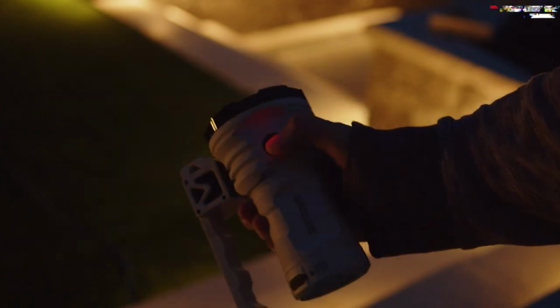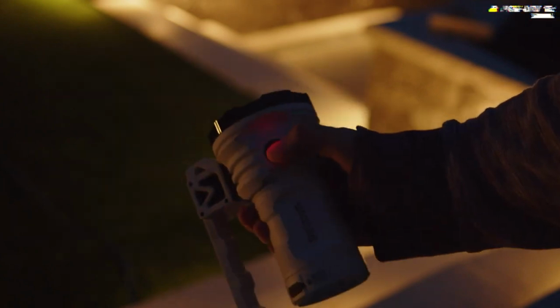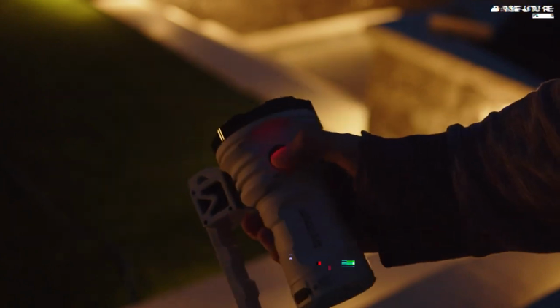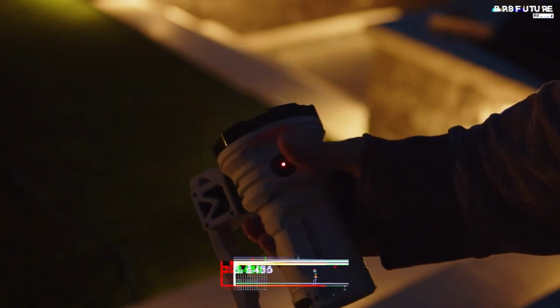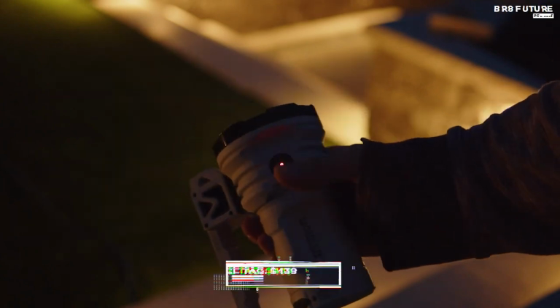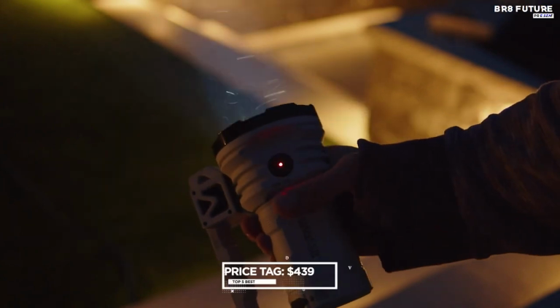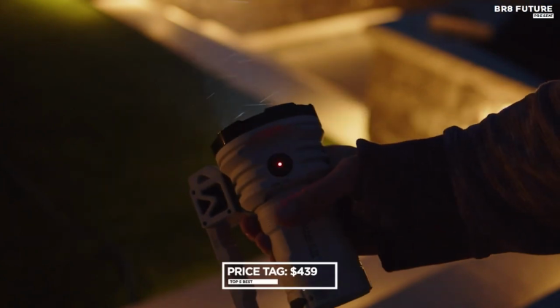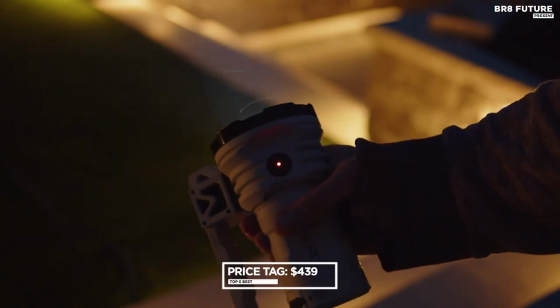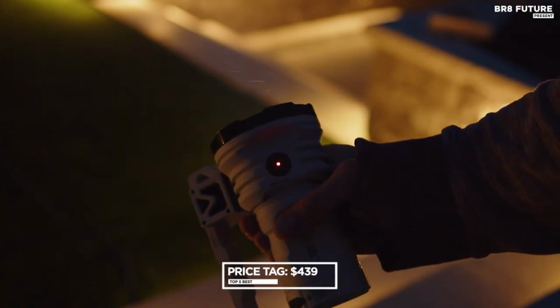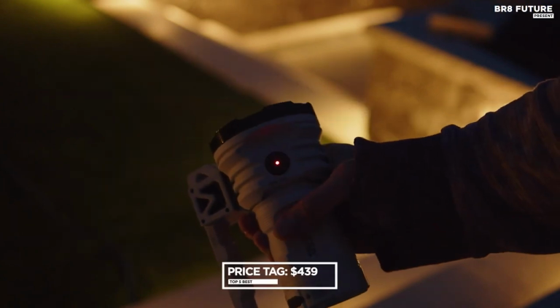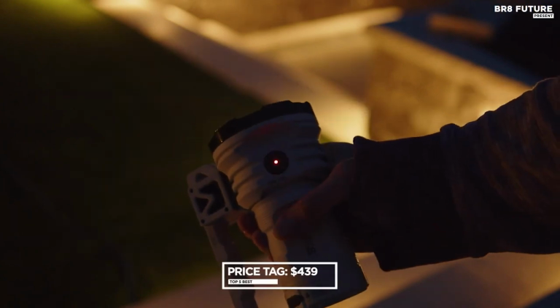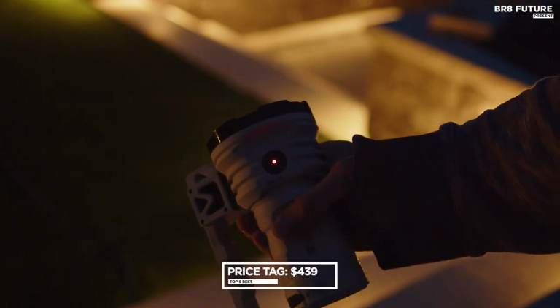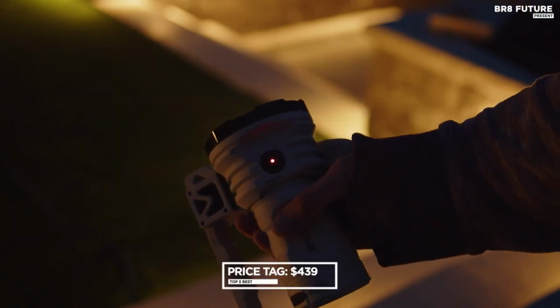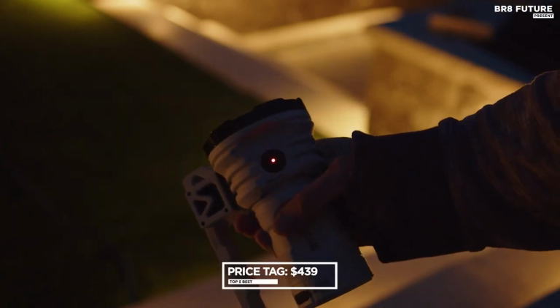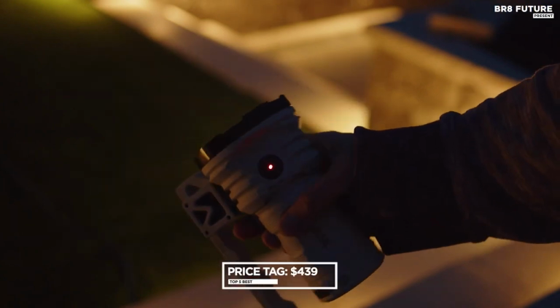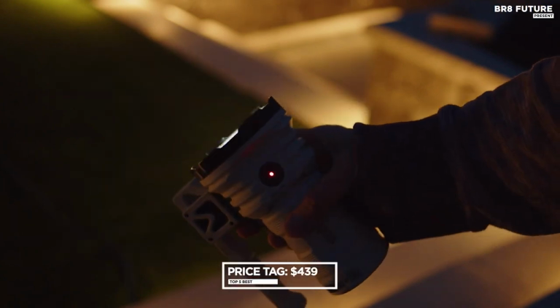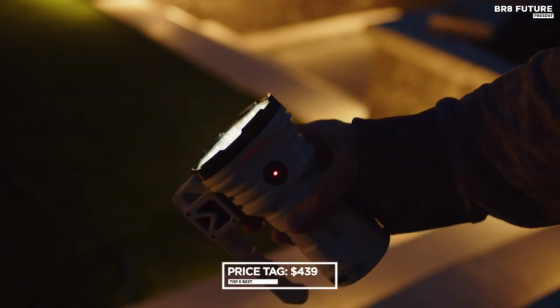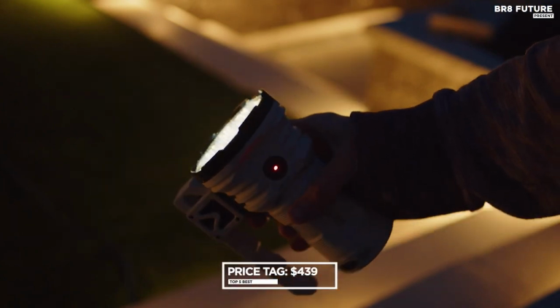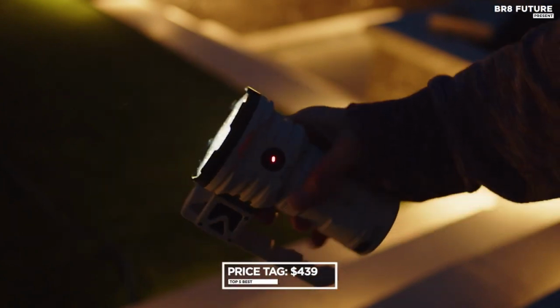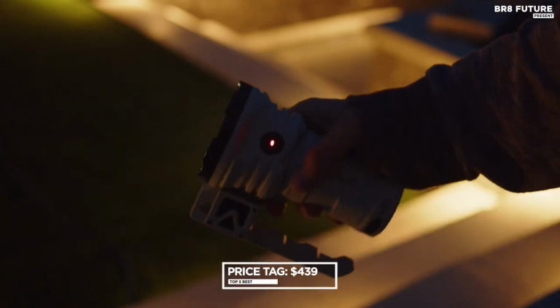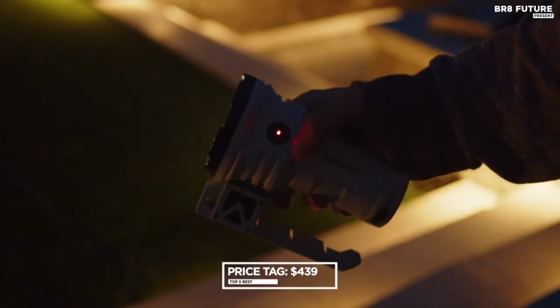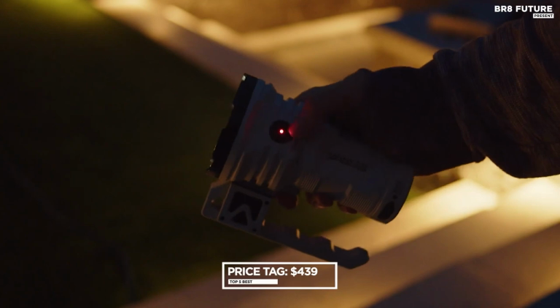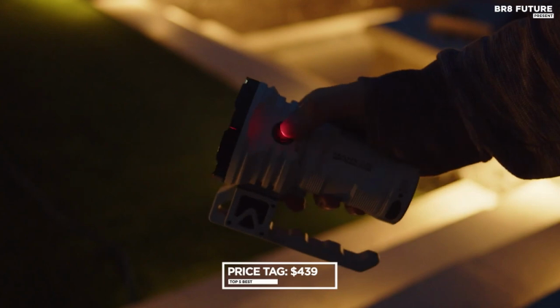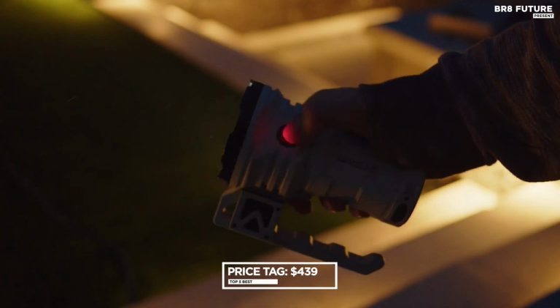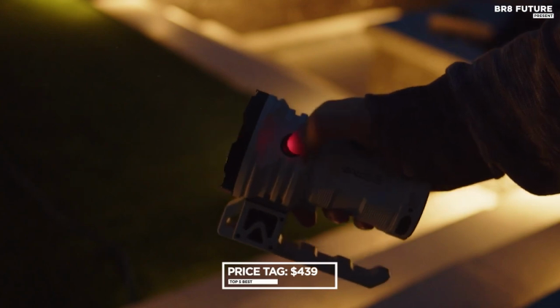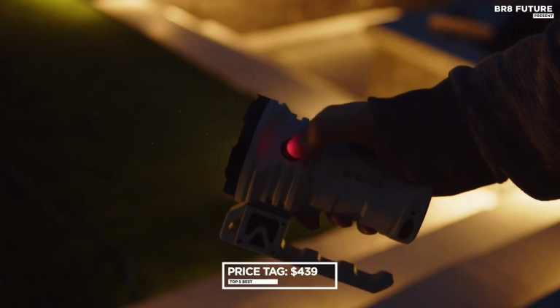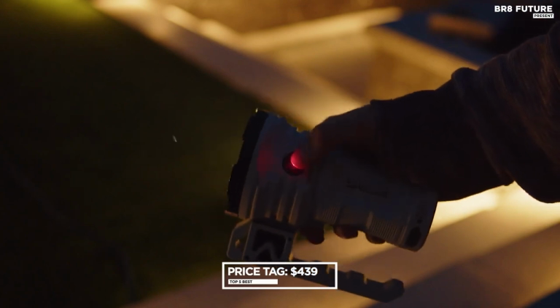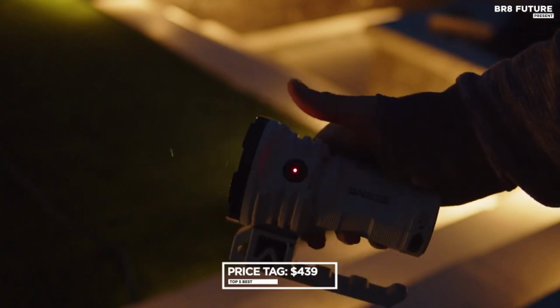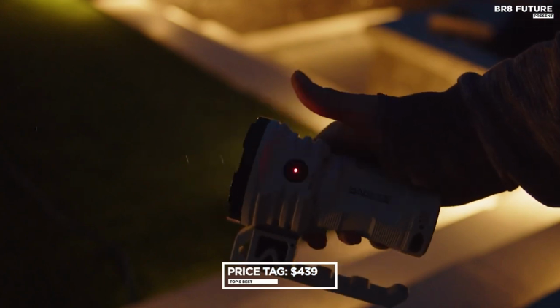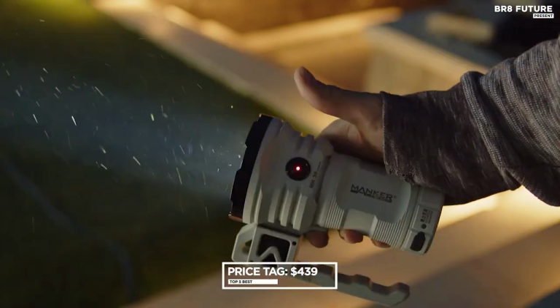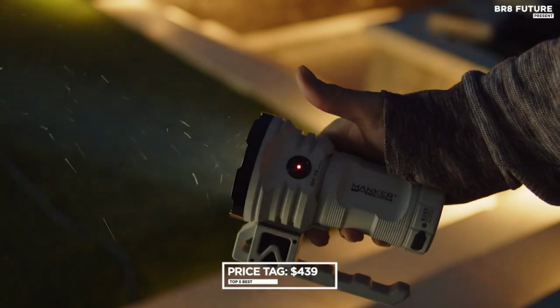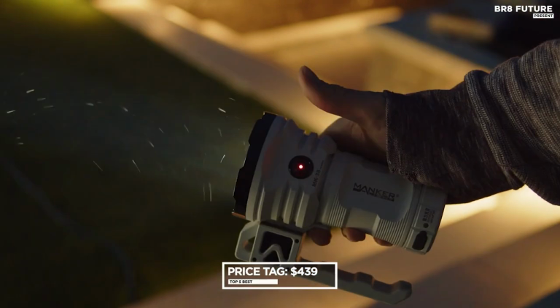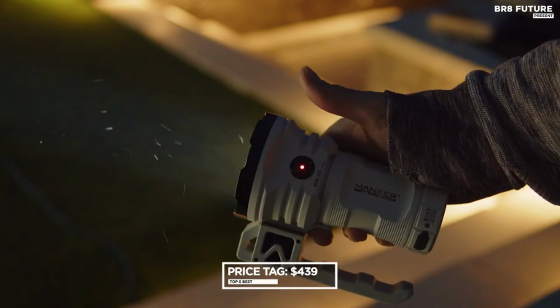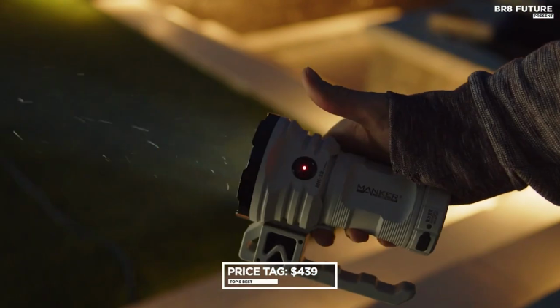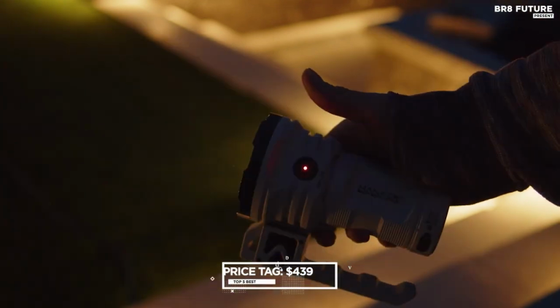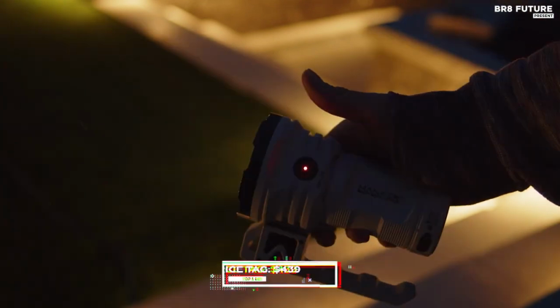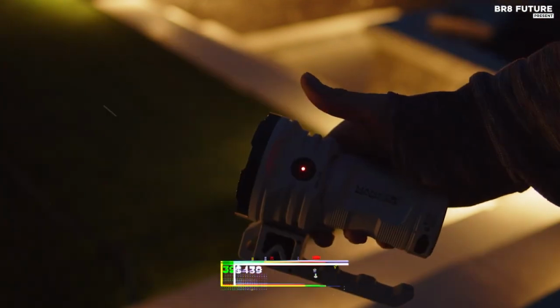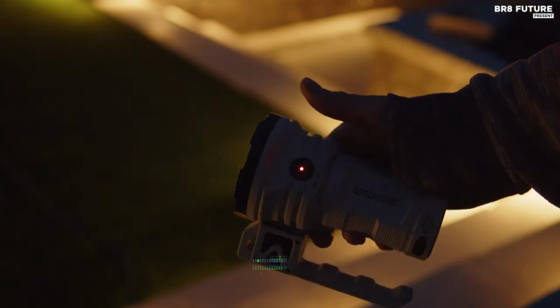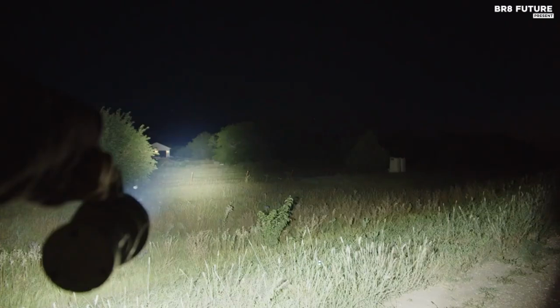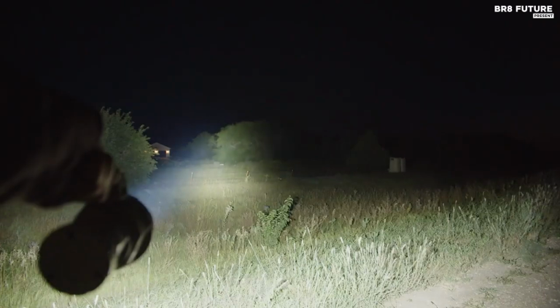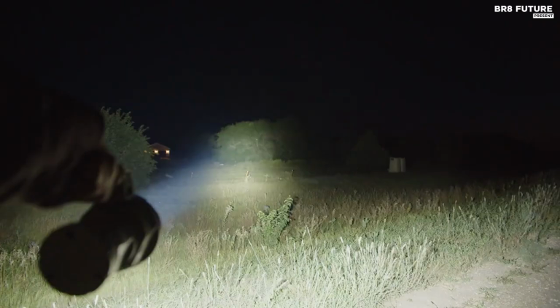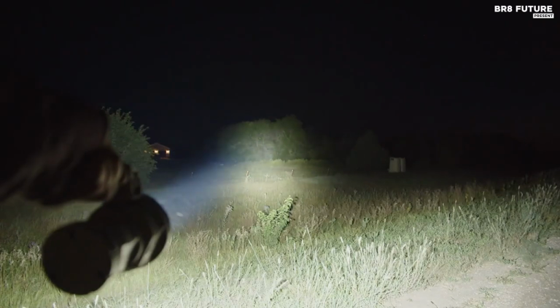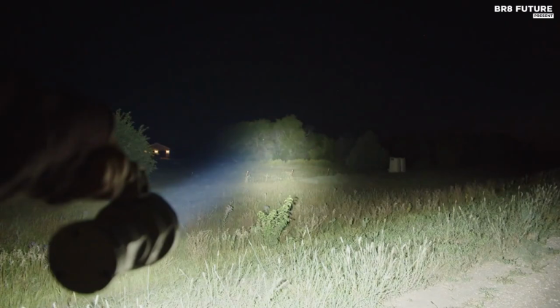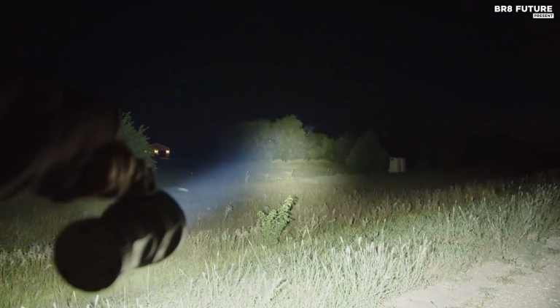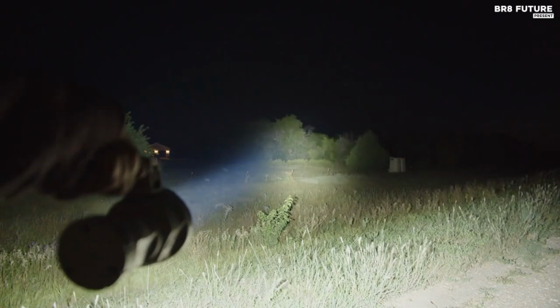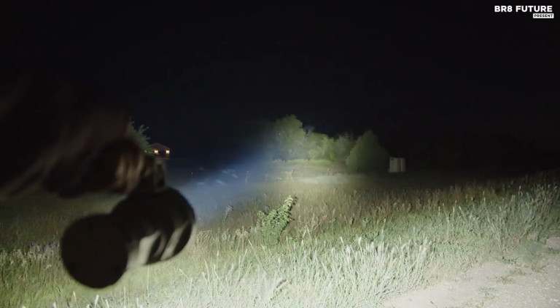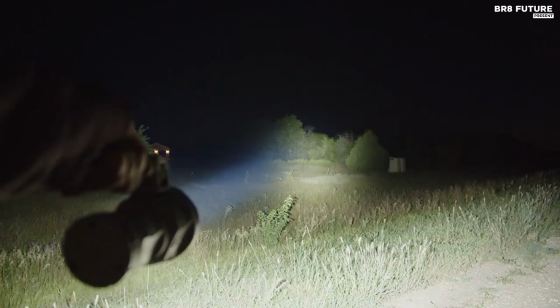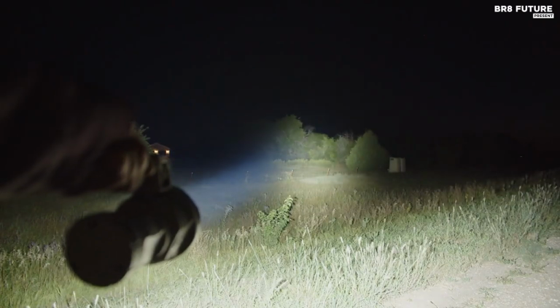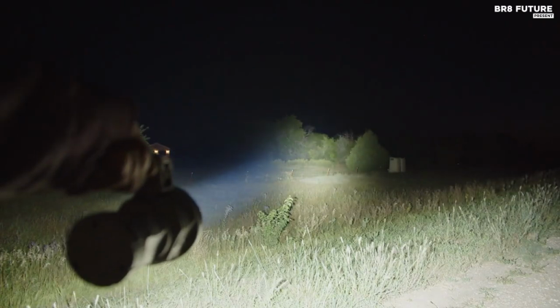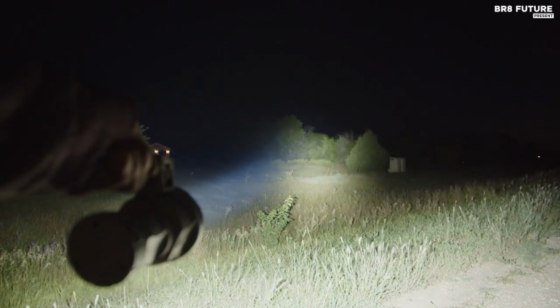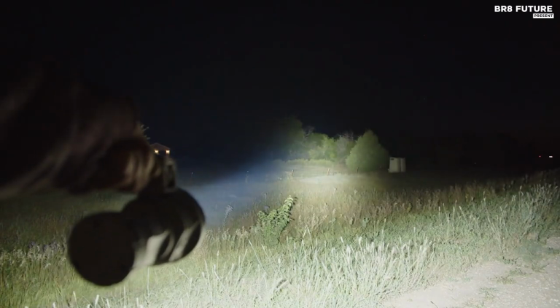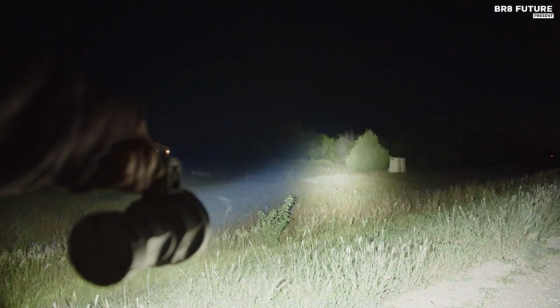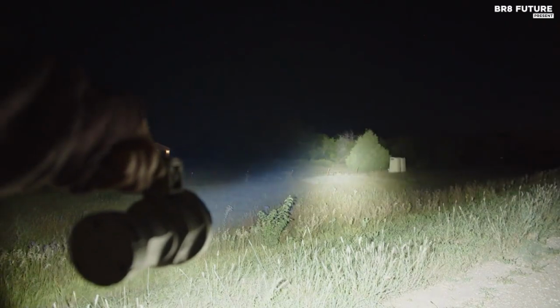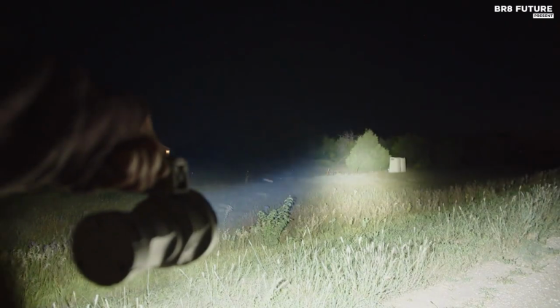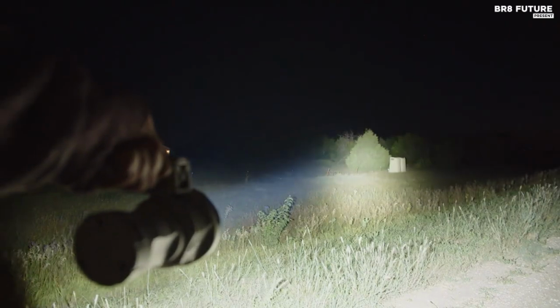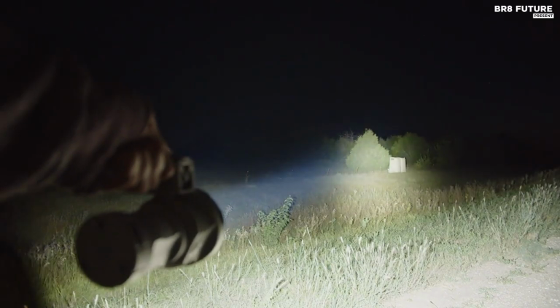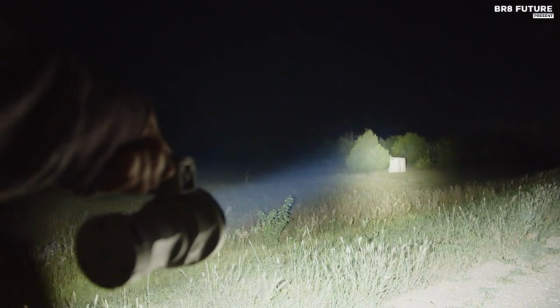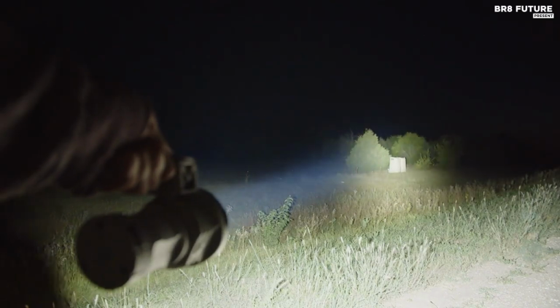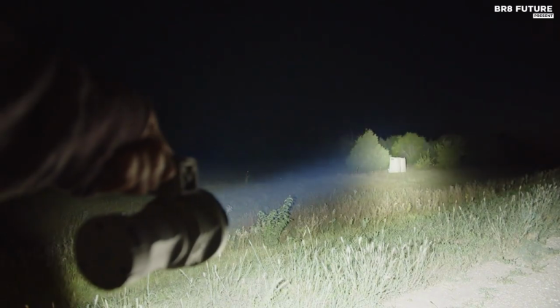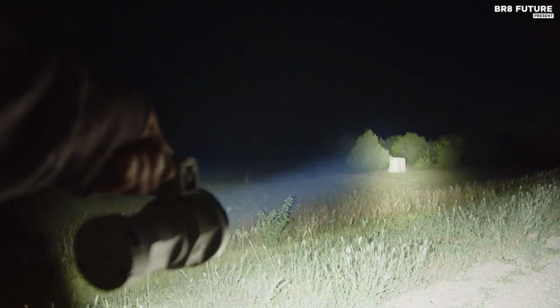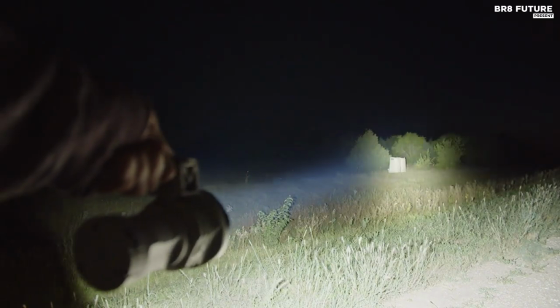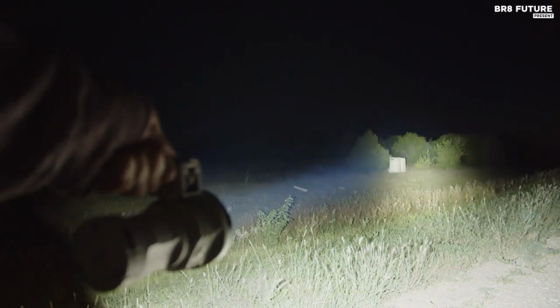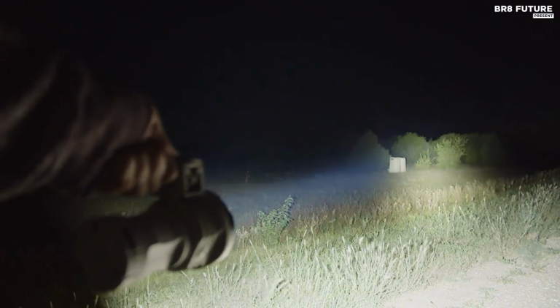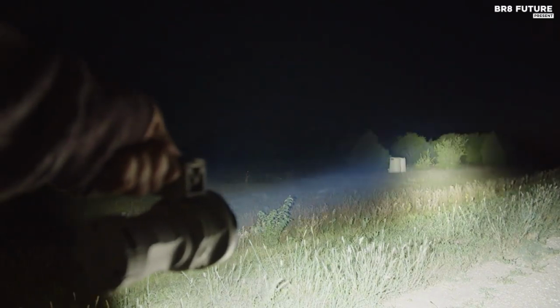Priced at $439, it's an investment in your adventures and safety, and it's worth every penny.